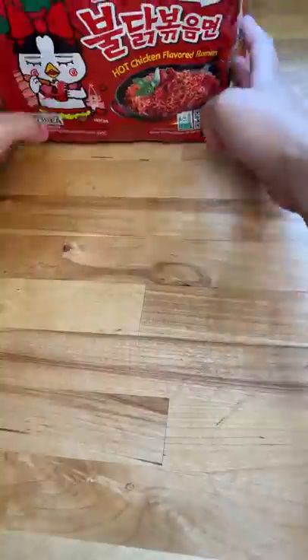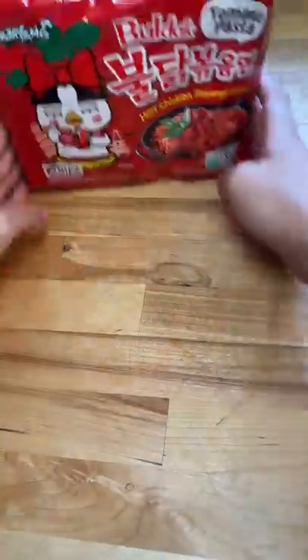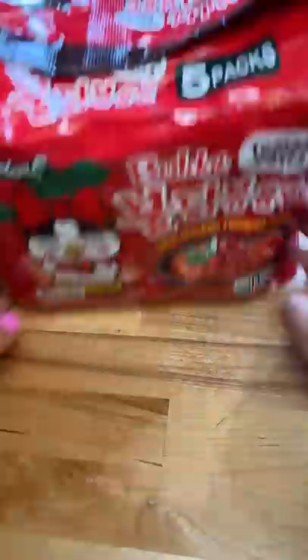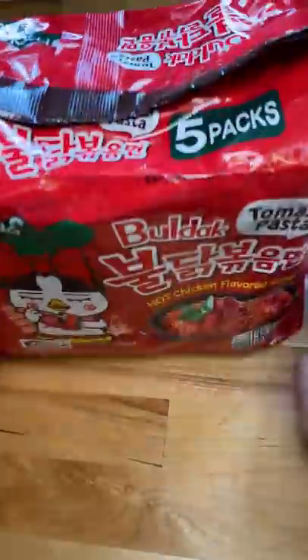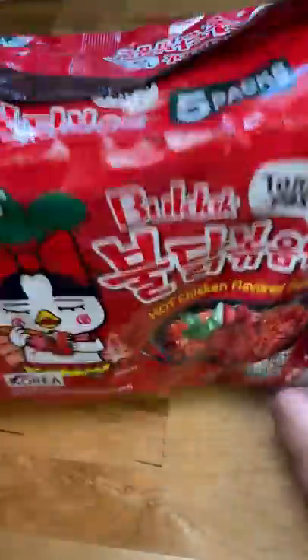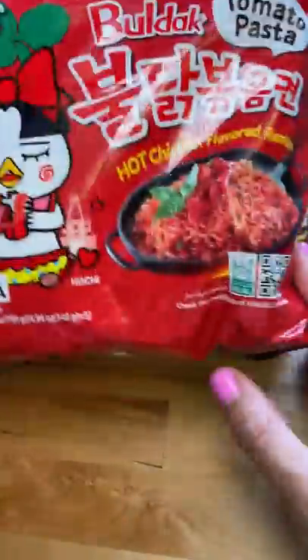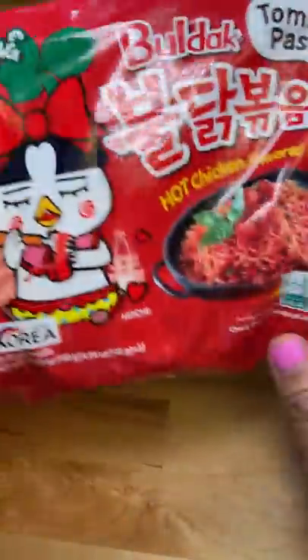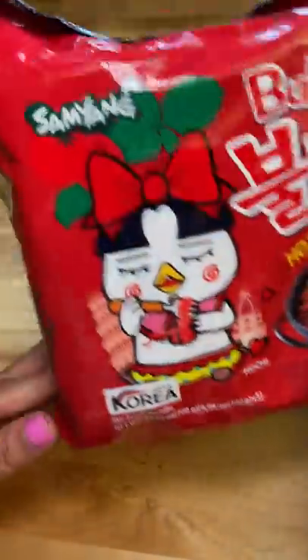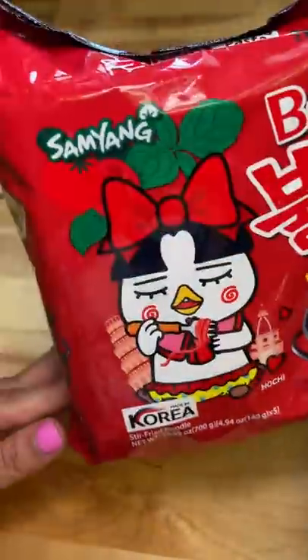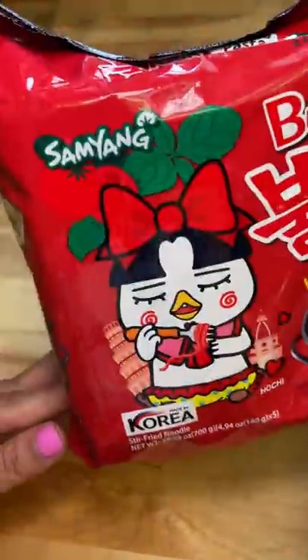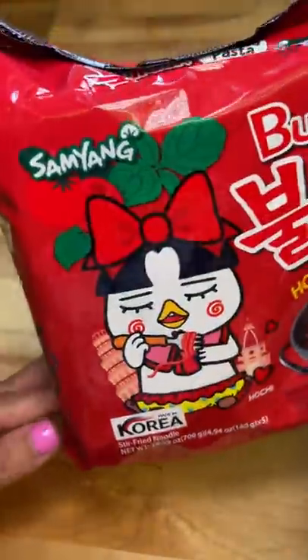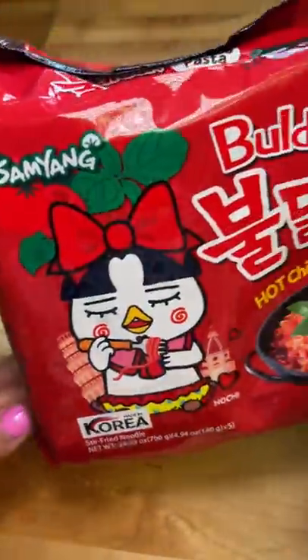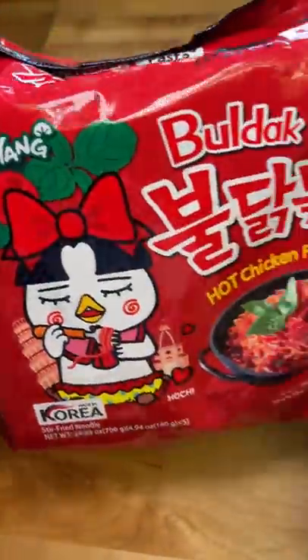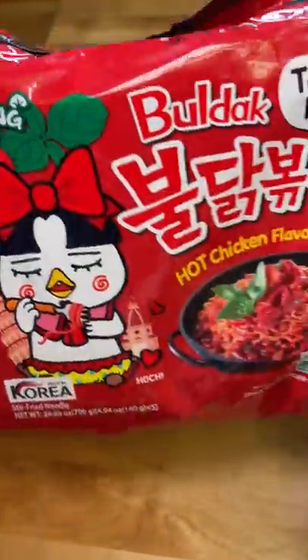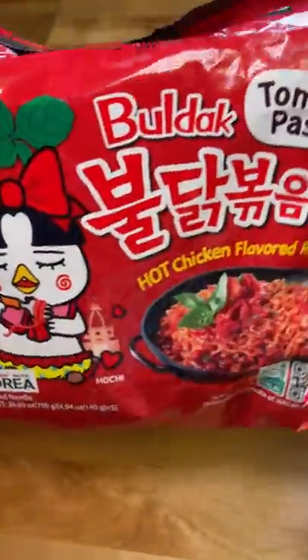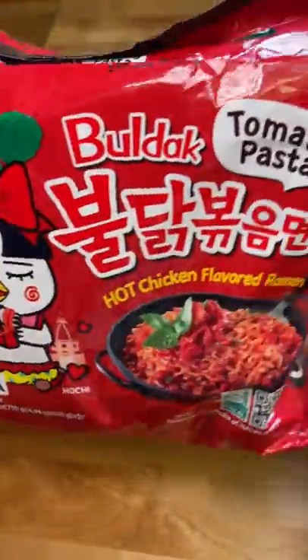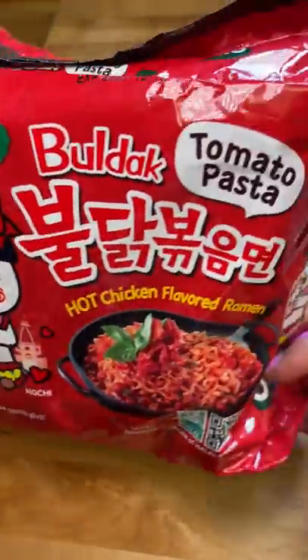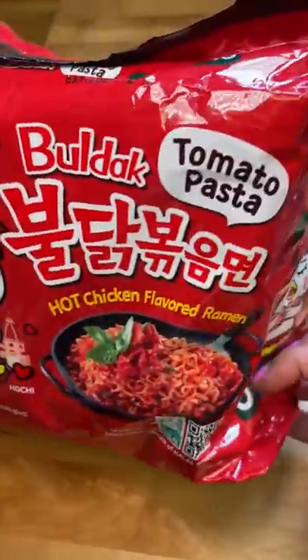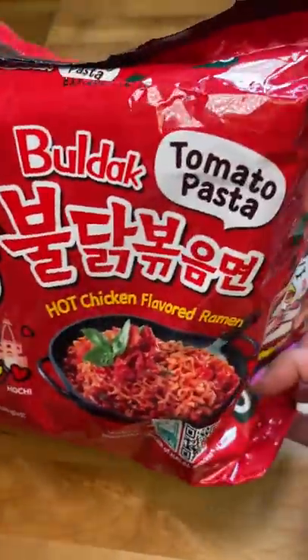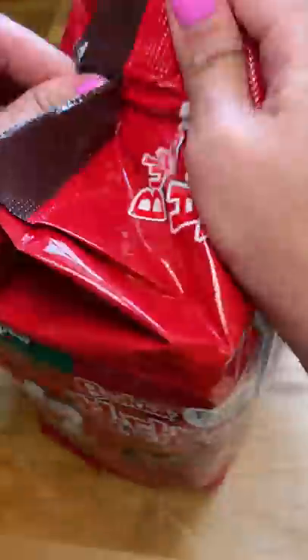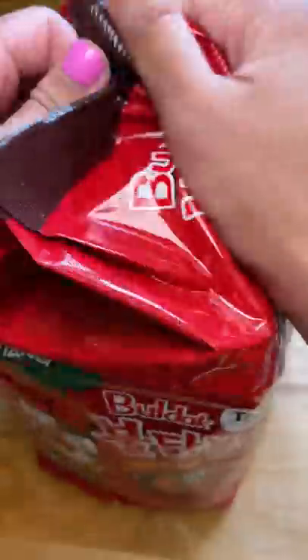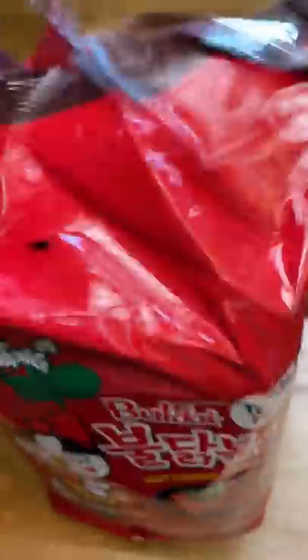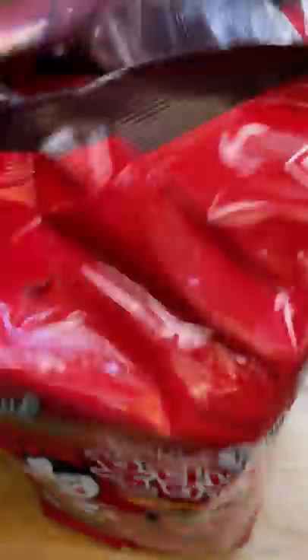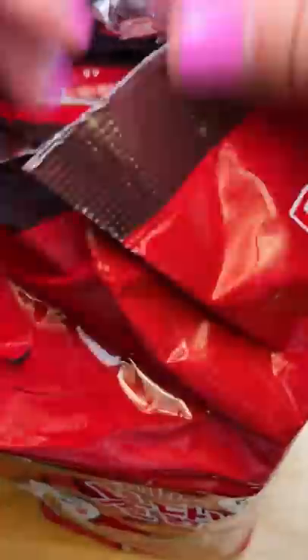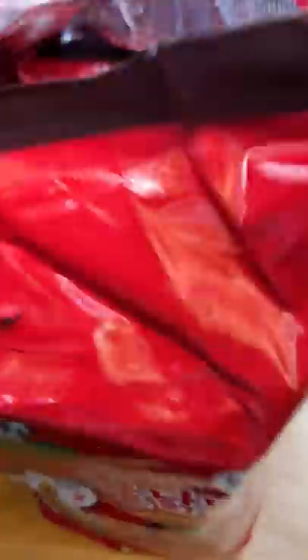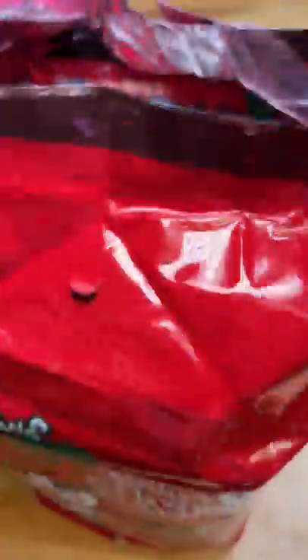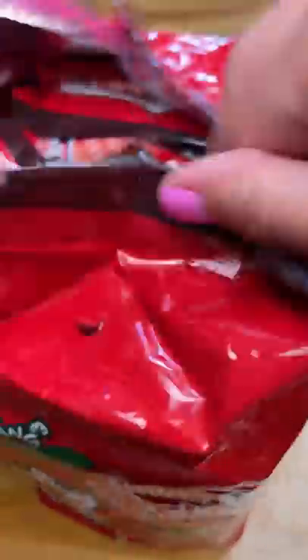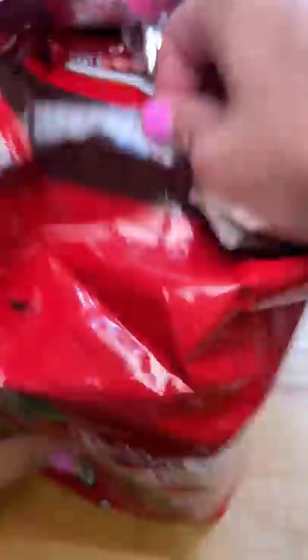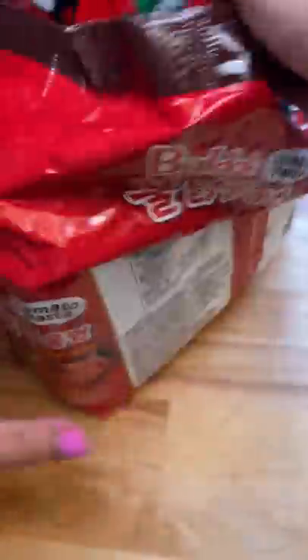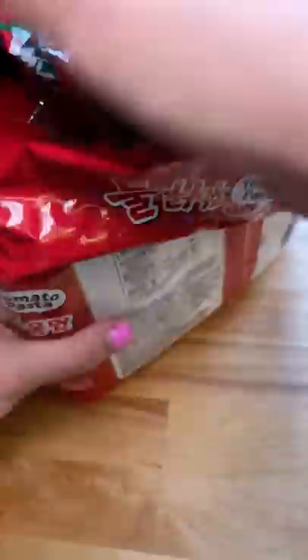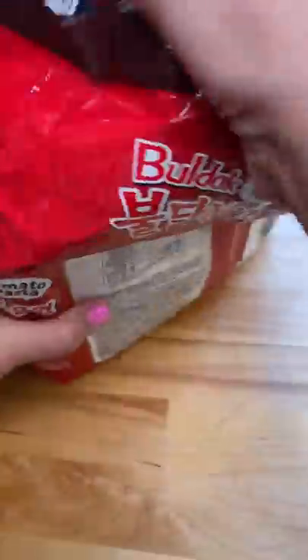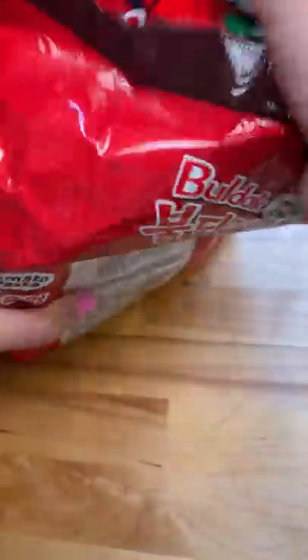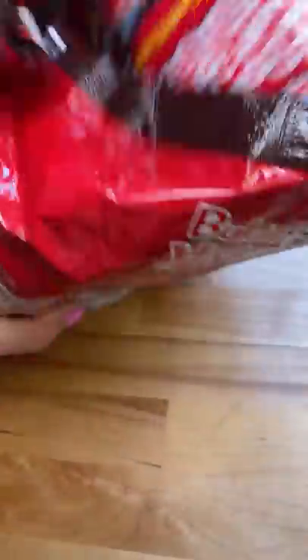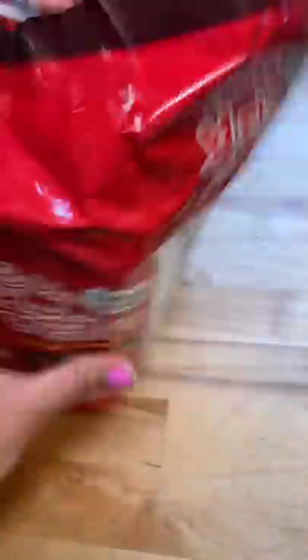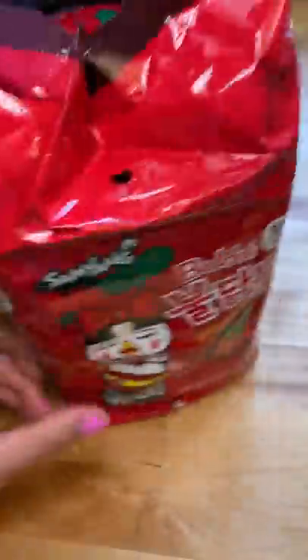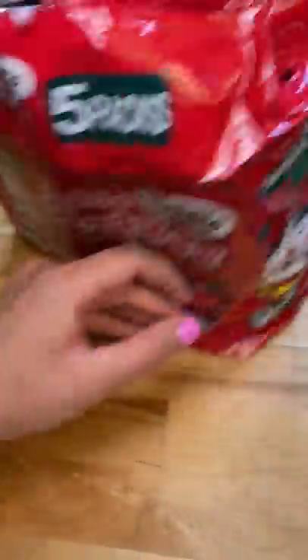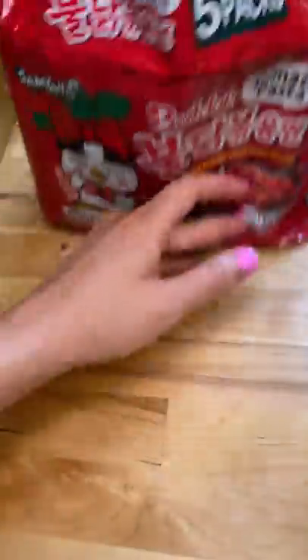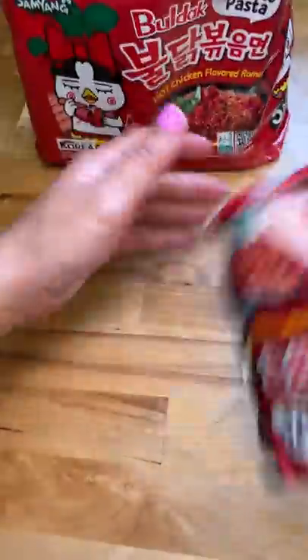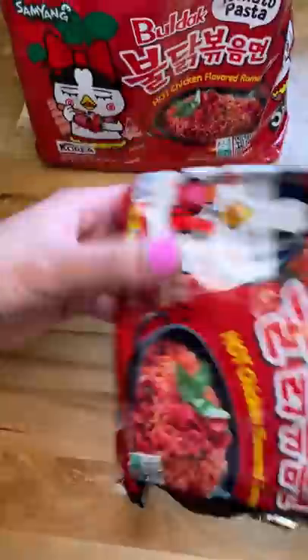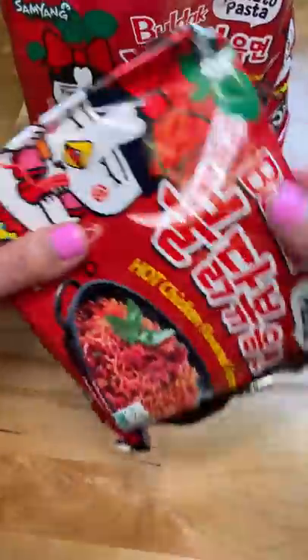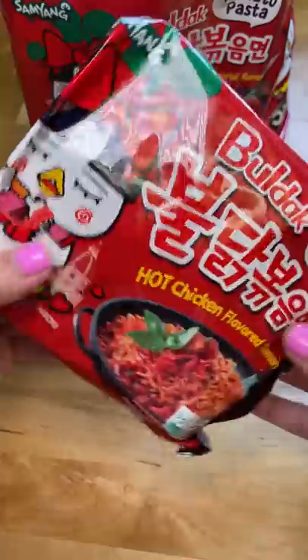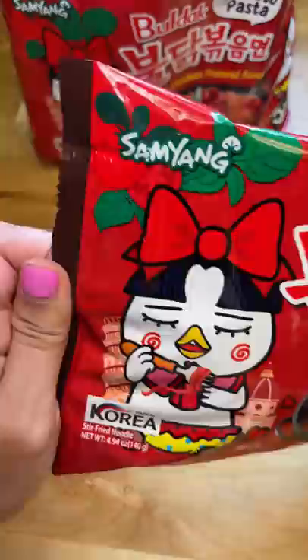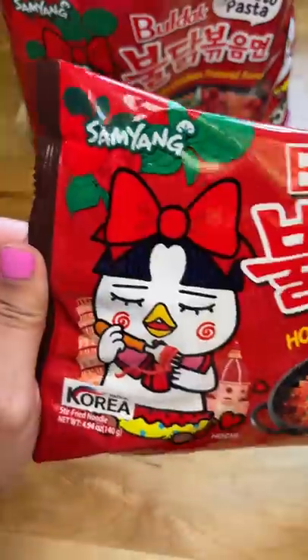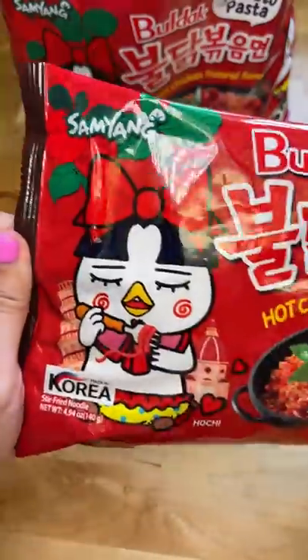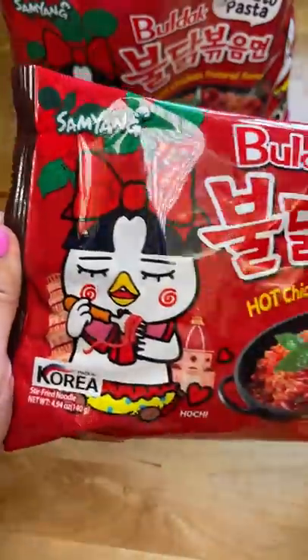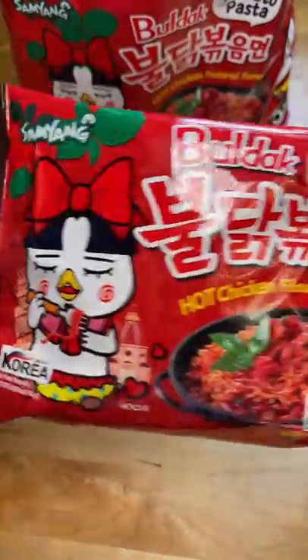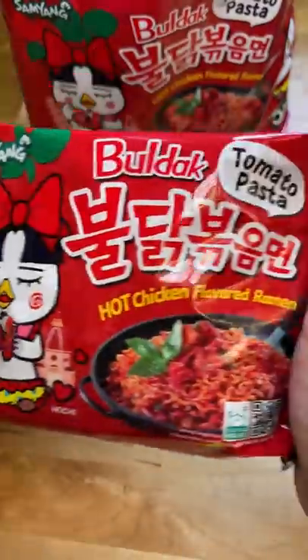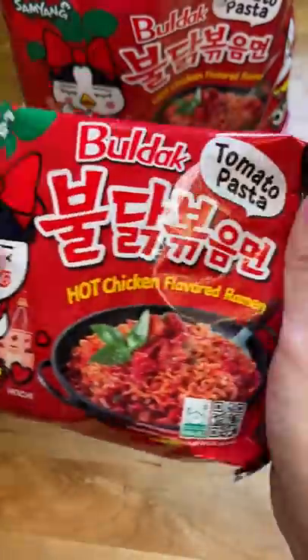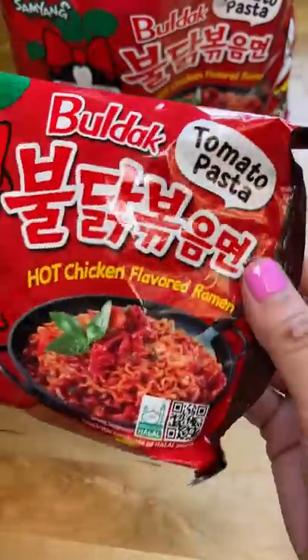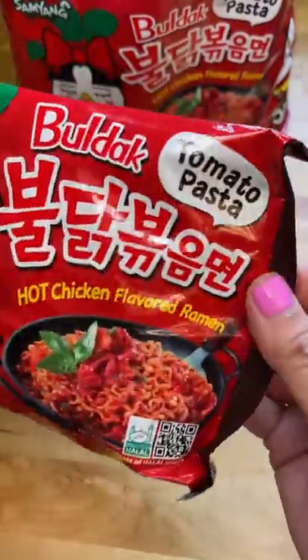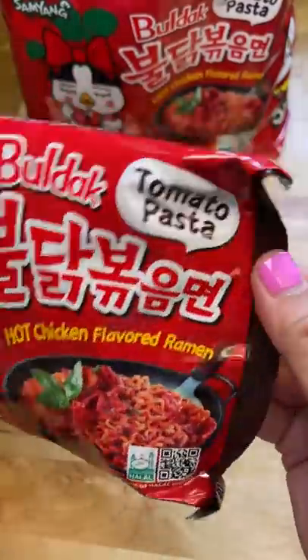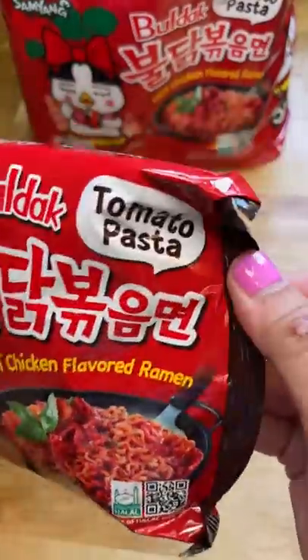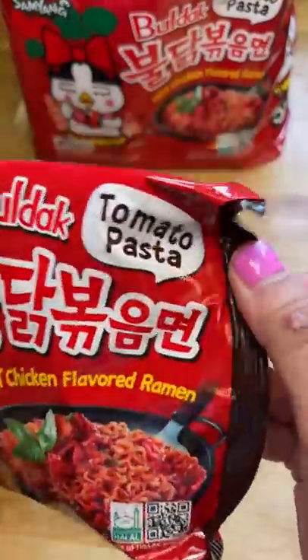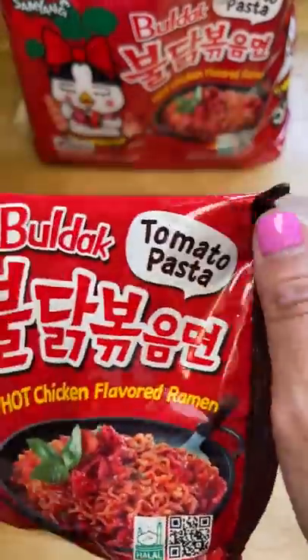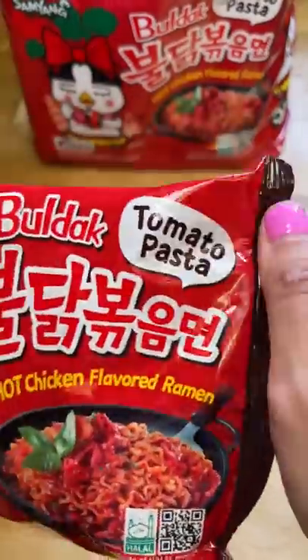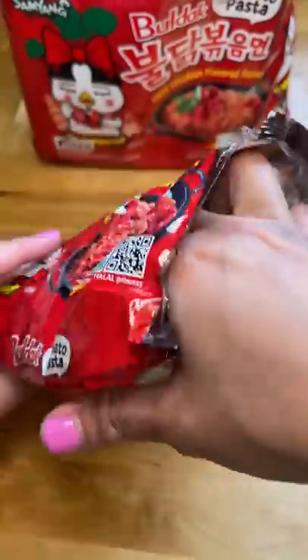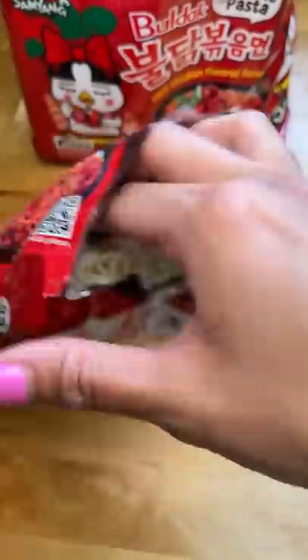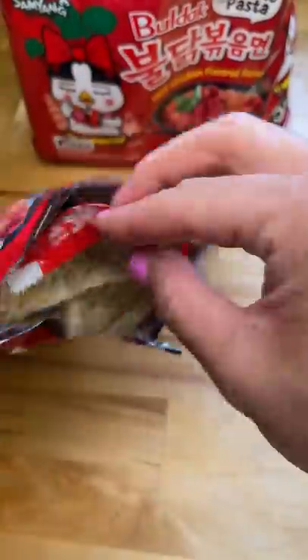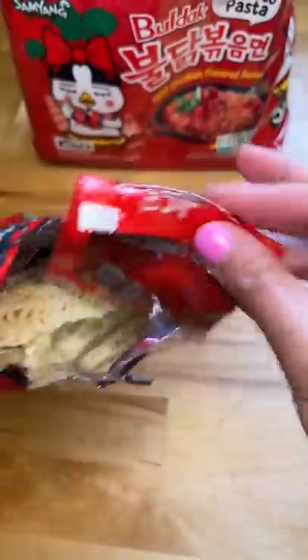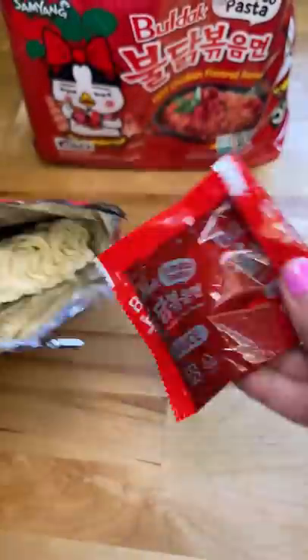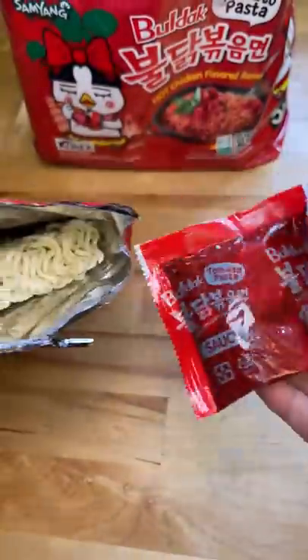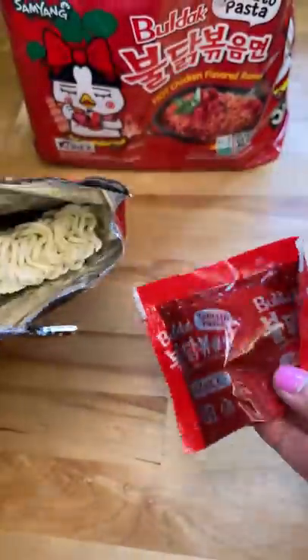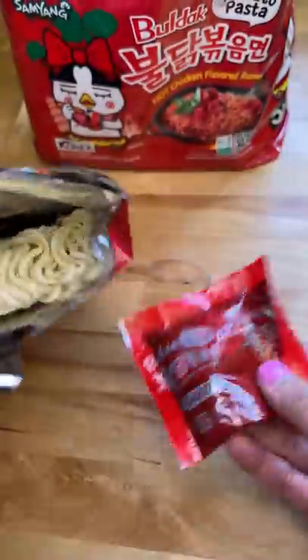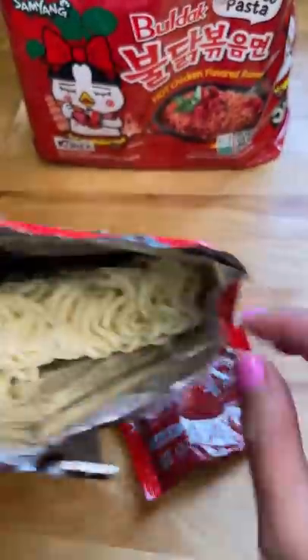I've had these noodles in my pantry for a while now and I'm just now getting around to trying them. I haven't tried this tomato pasta version of the Samyang noodles yet, so we'll see how it tastes.